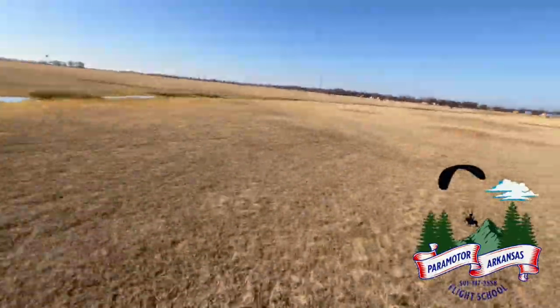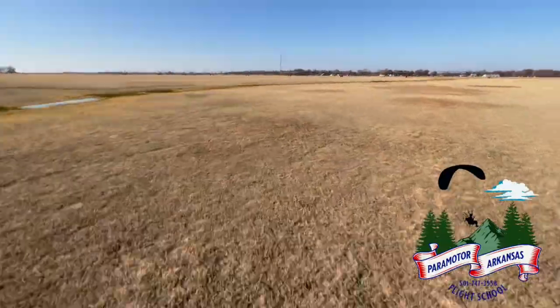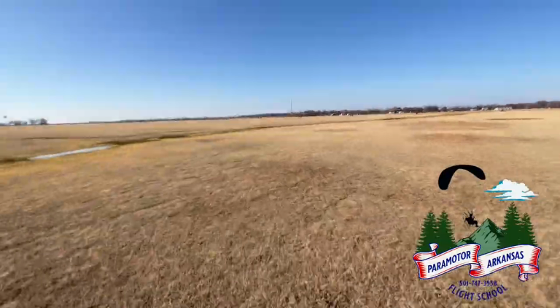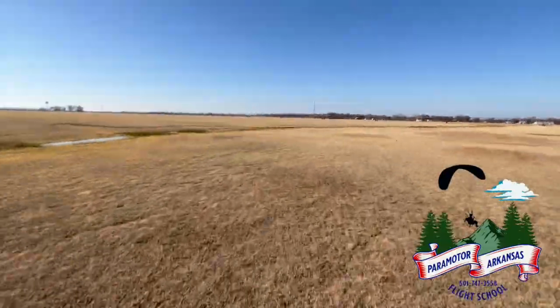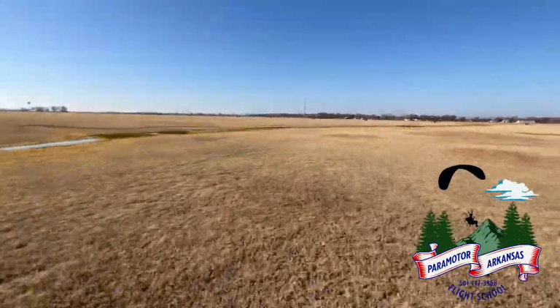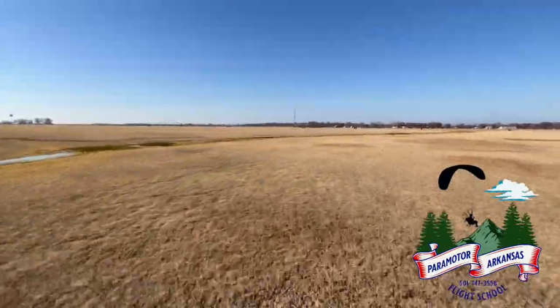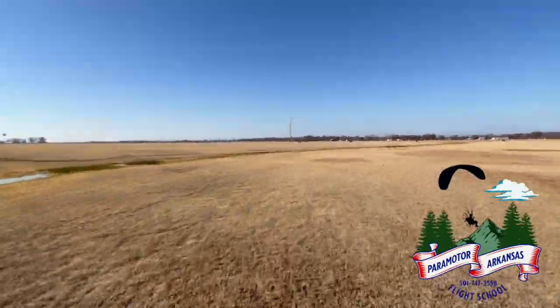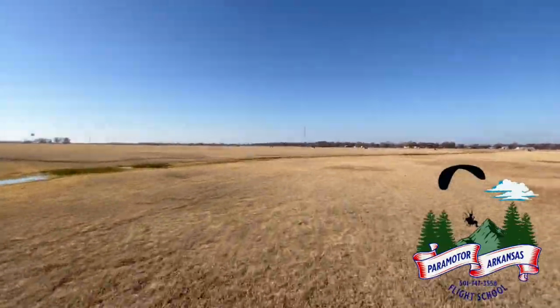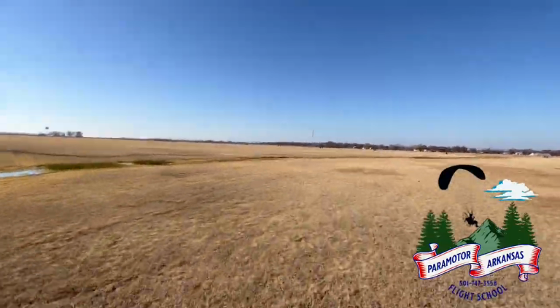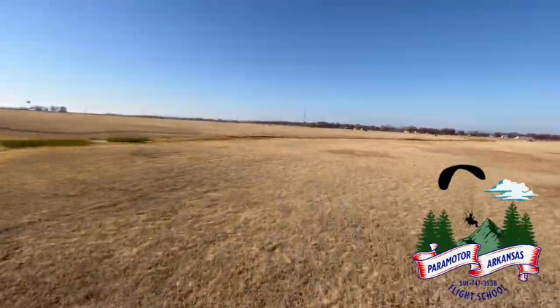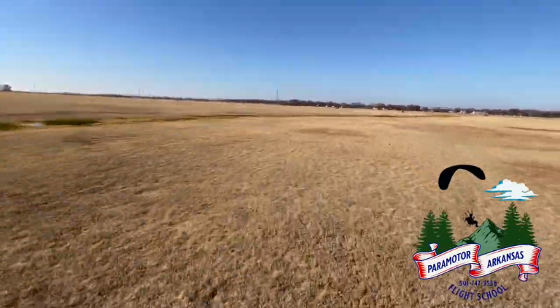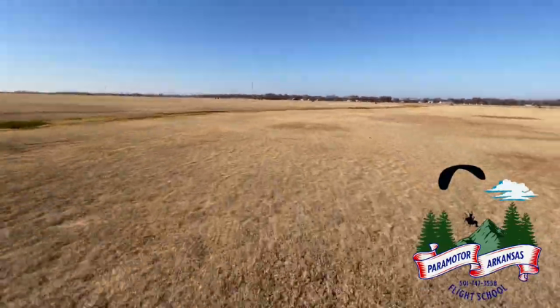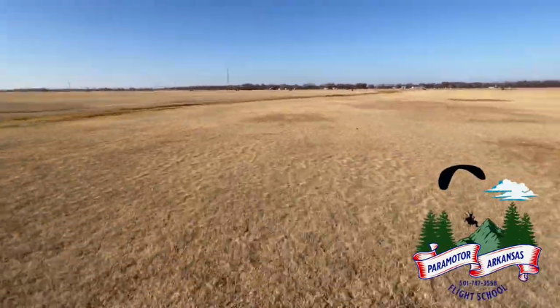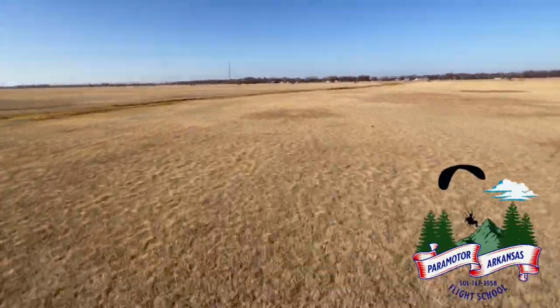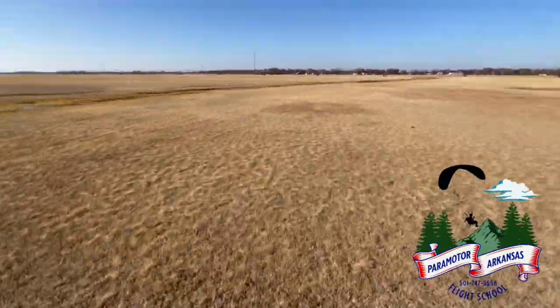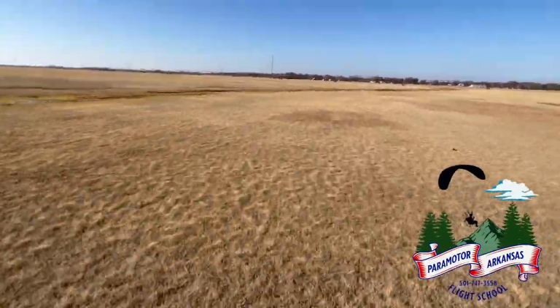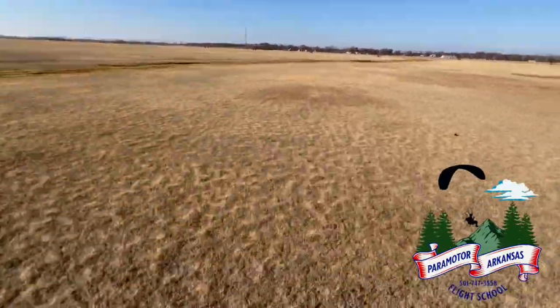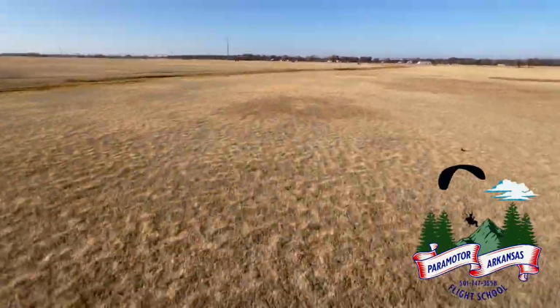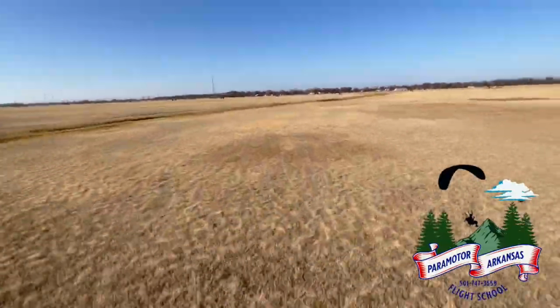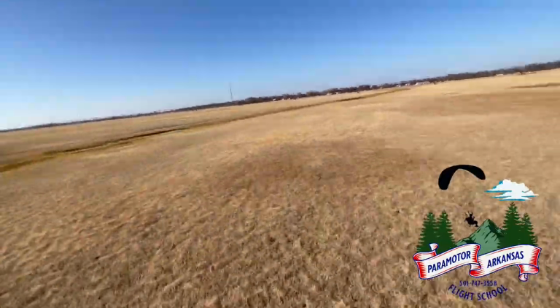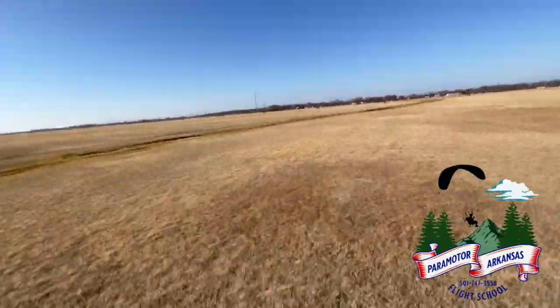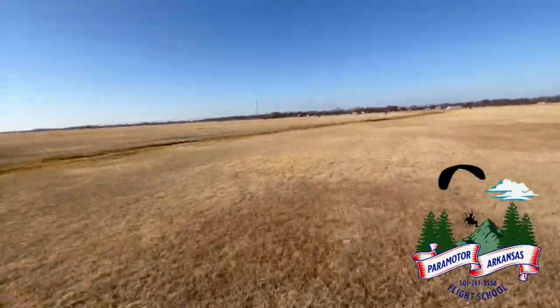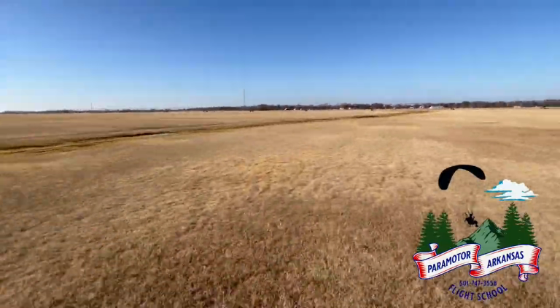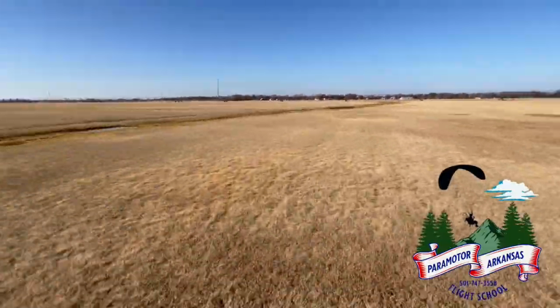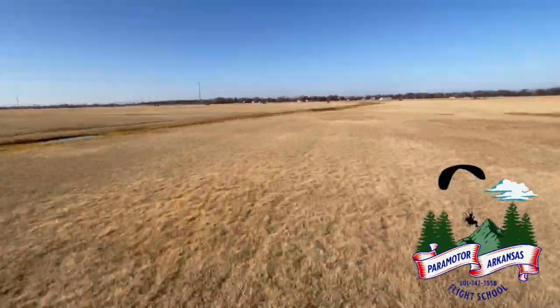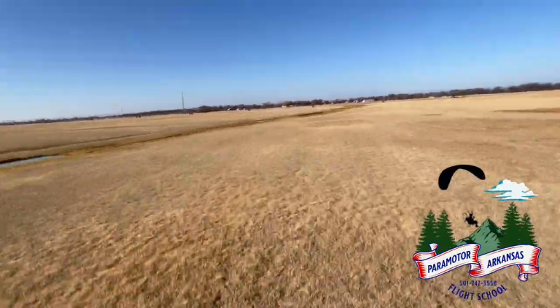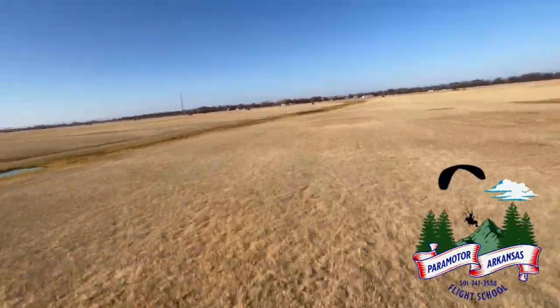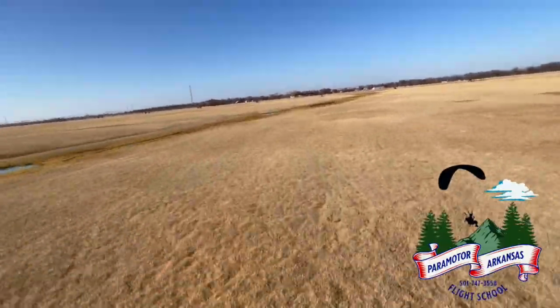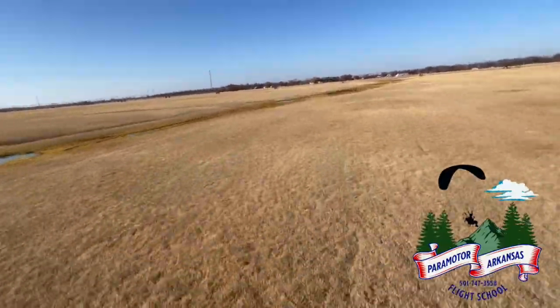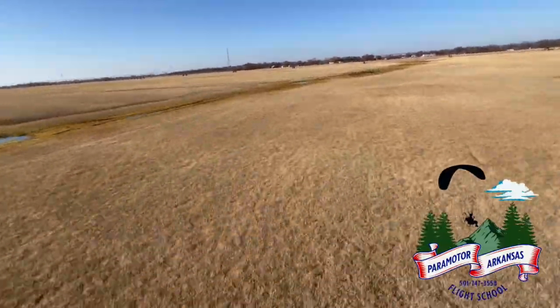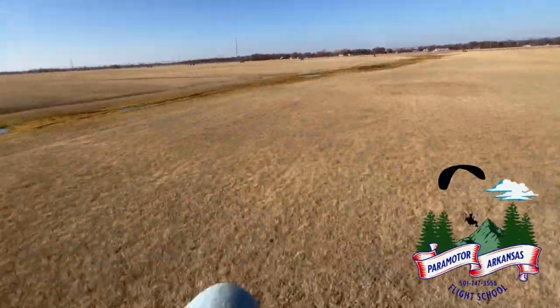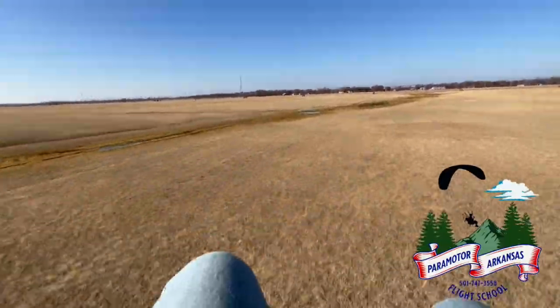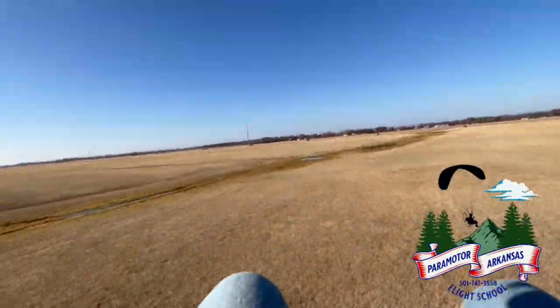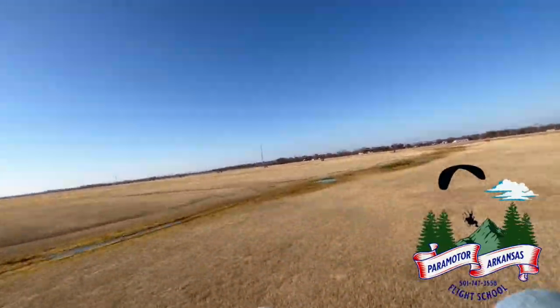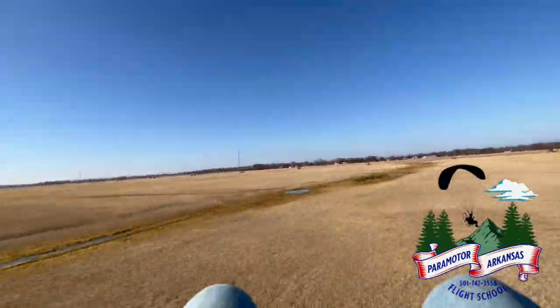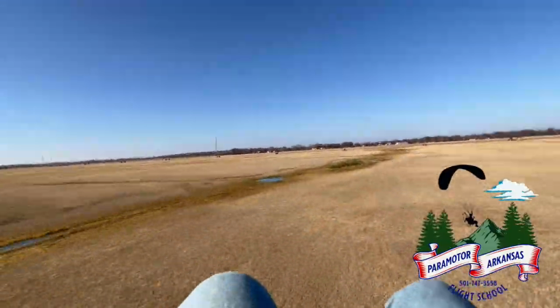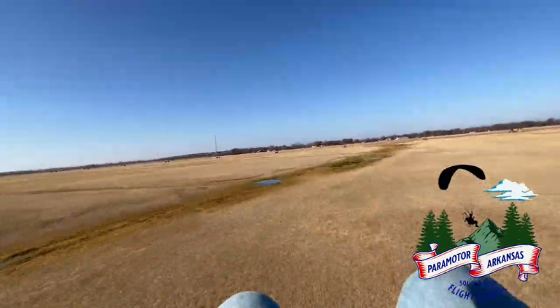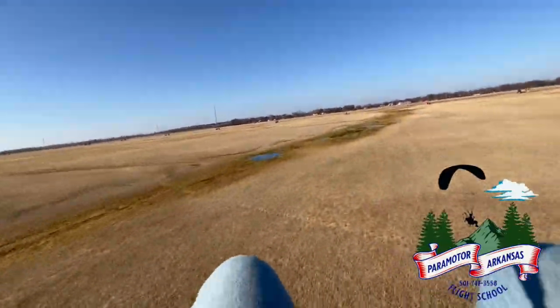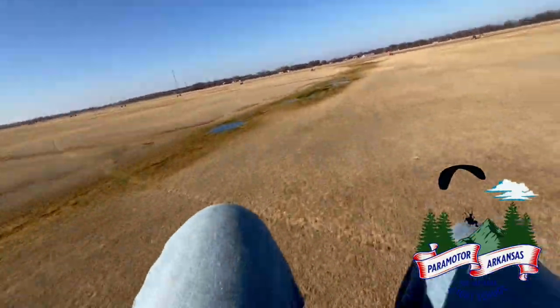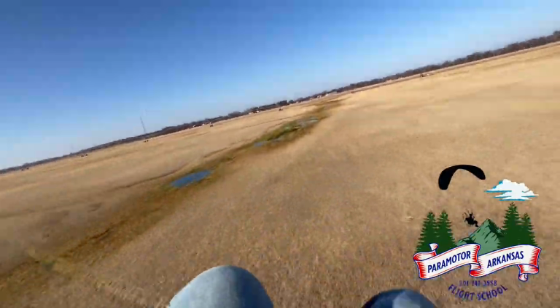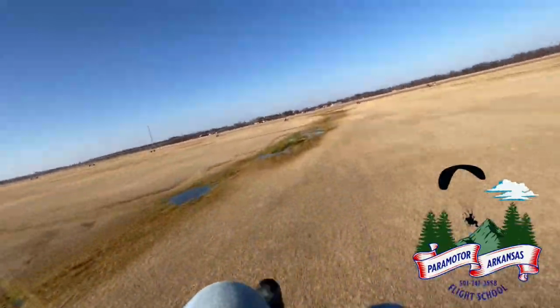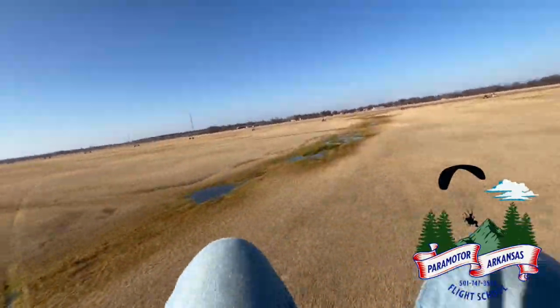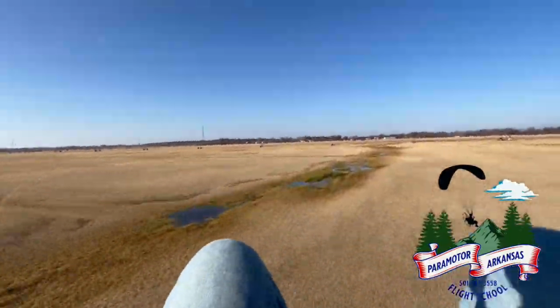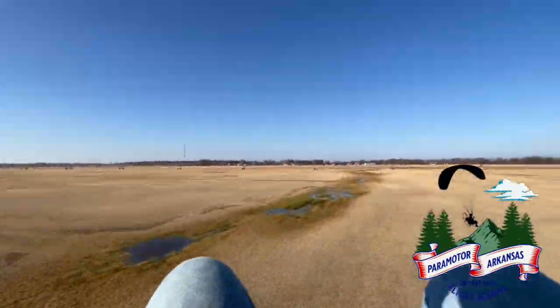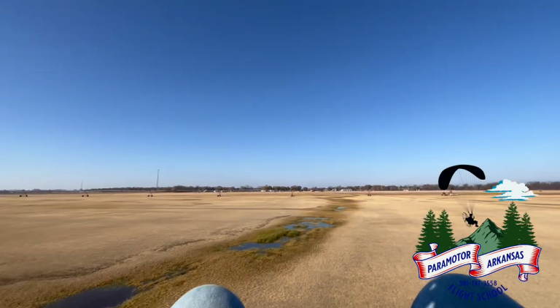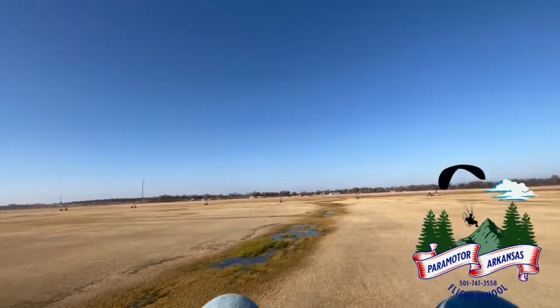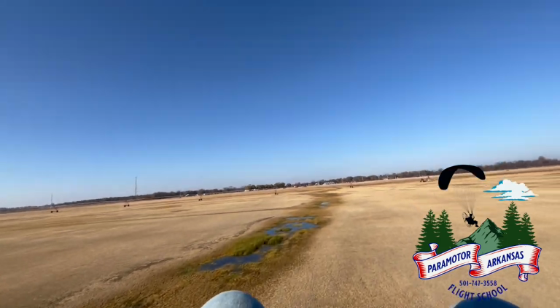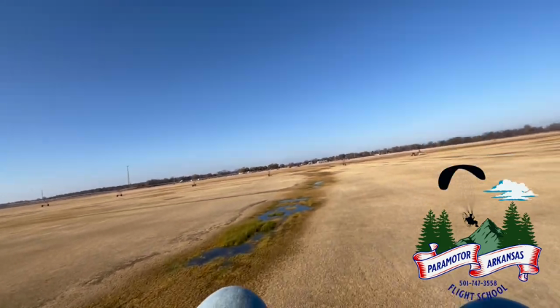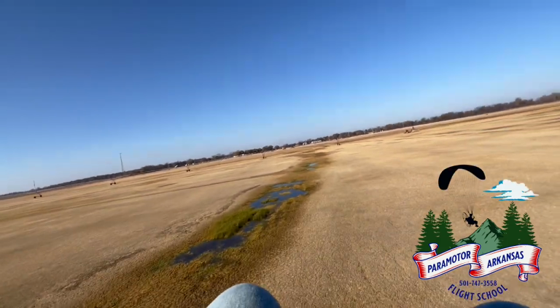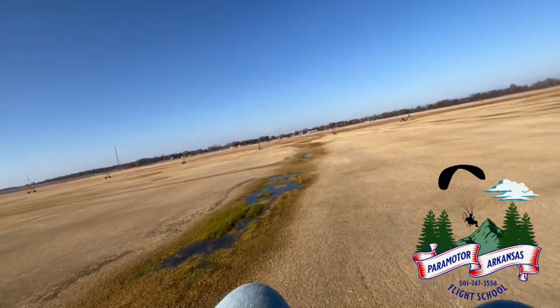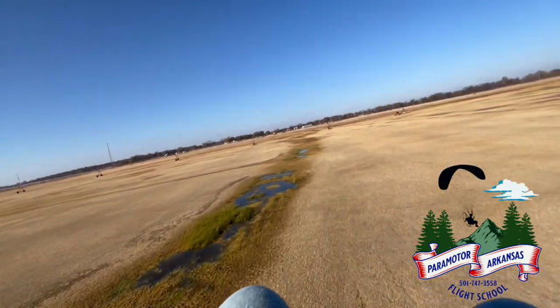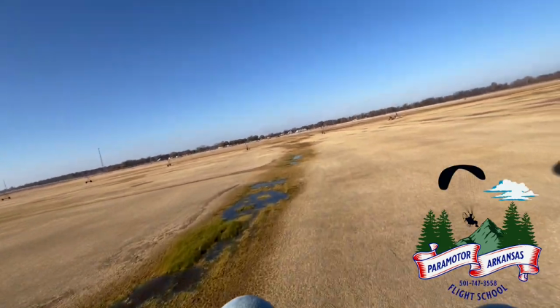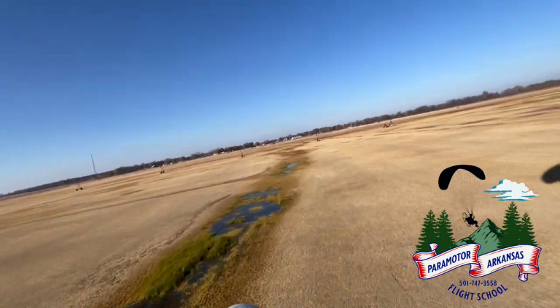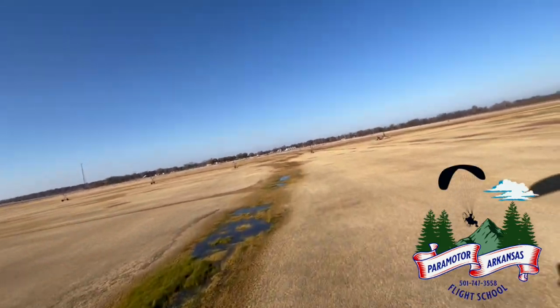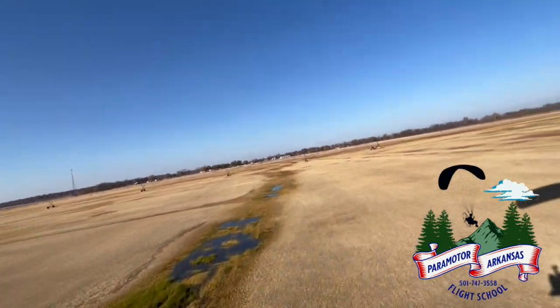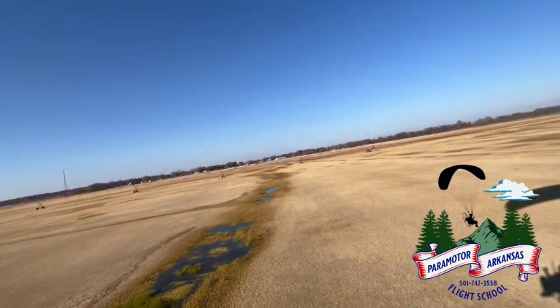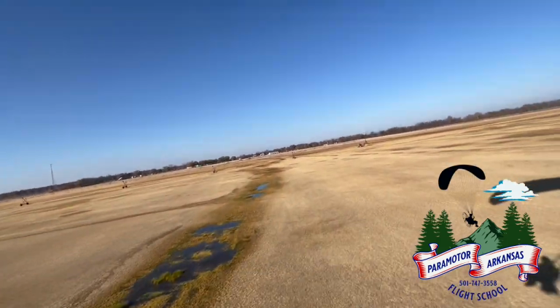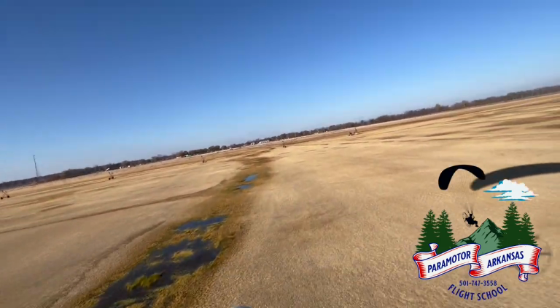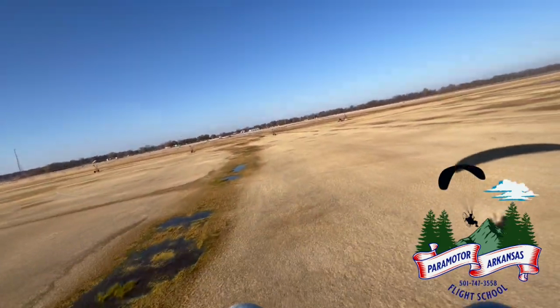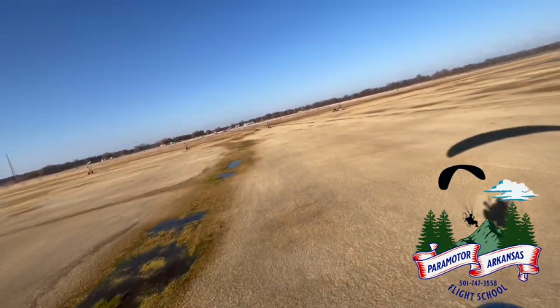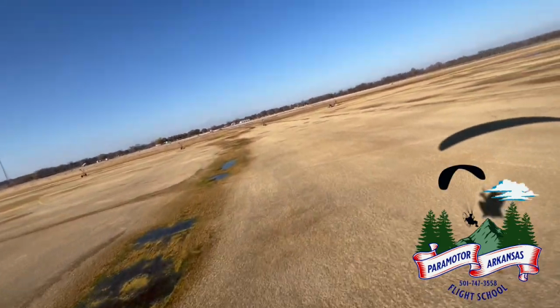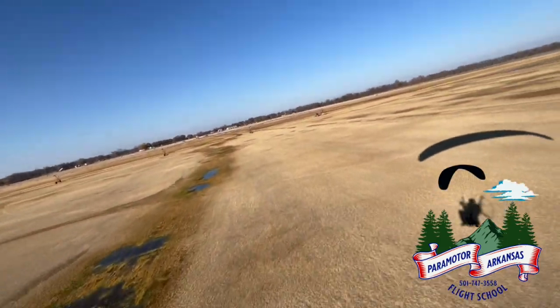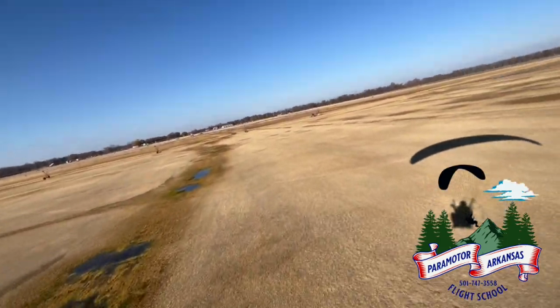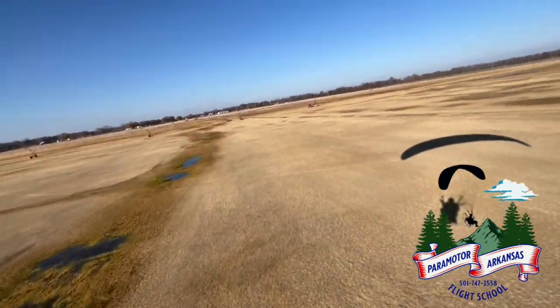Here we go. And I'm foot dragging — it's really awesome. And then I'm up in the air. Man, I tell you, this is a really awesome wing.